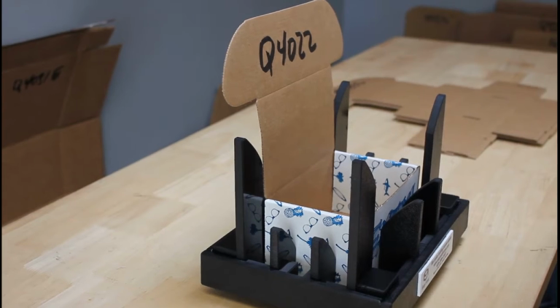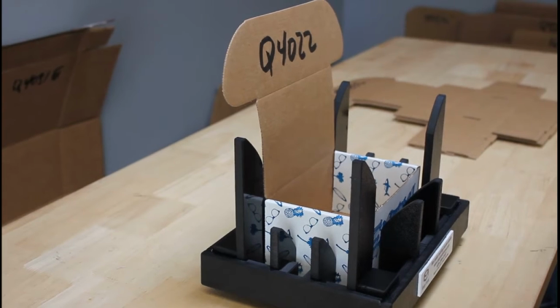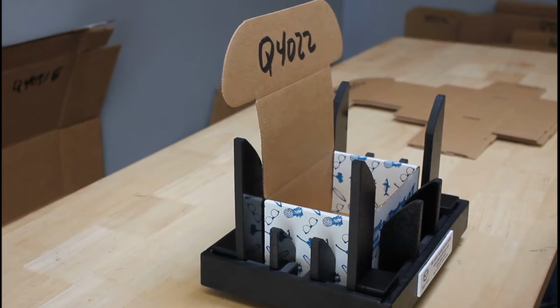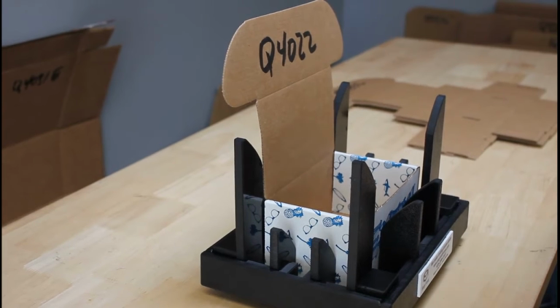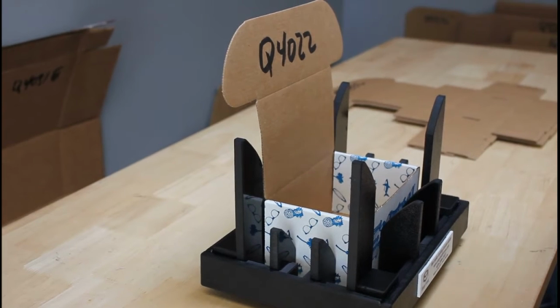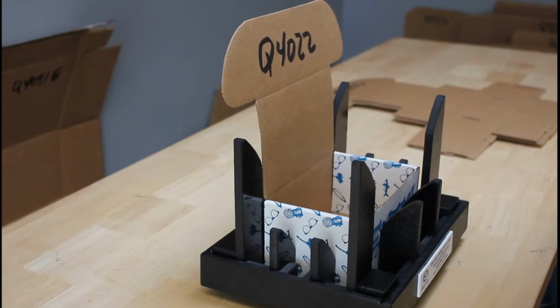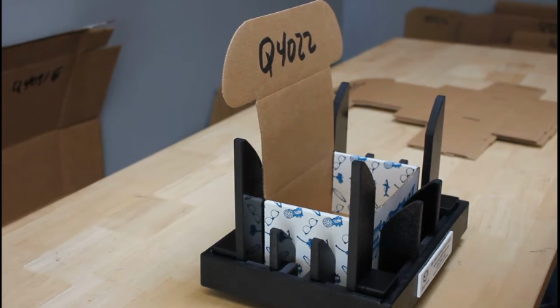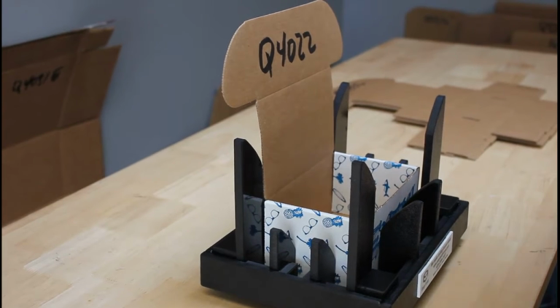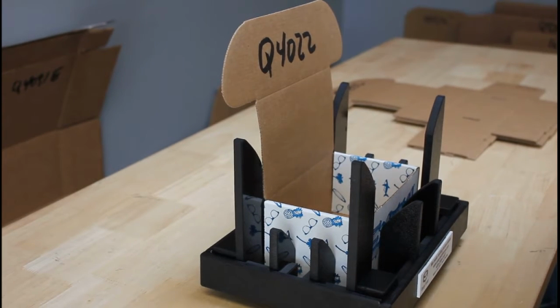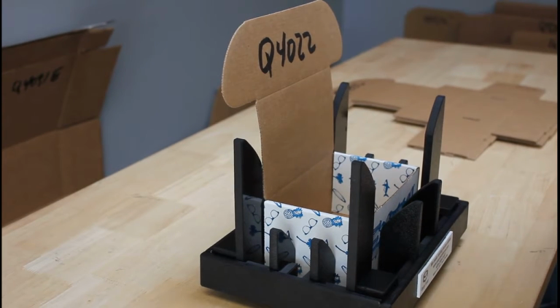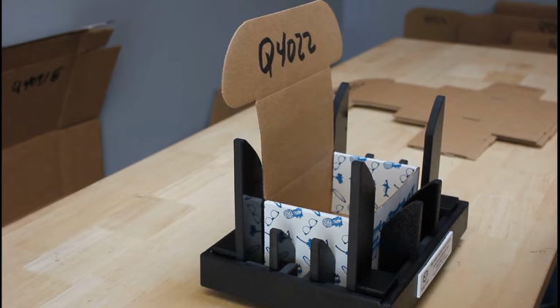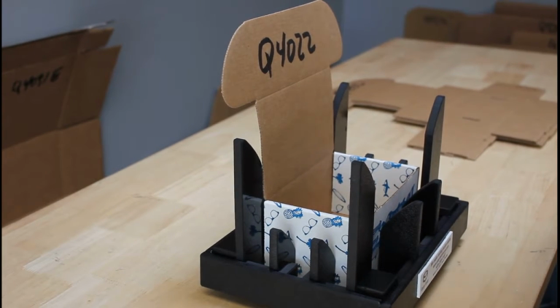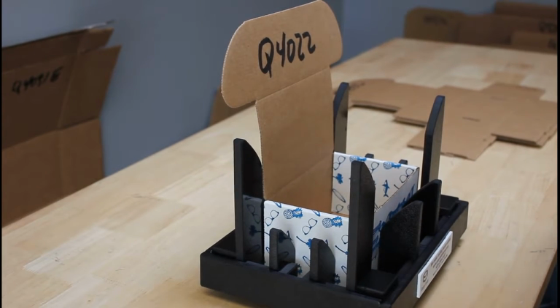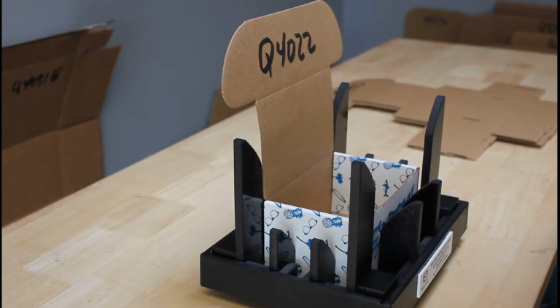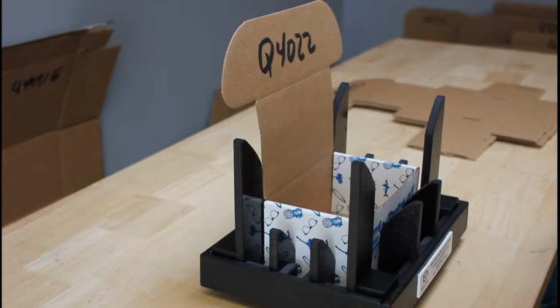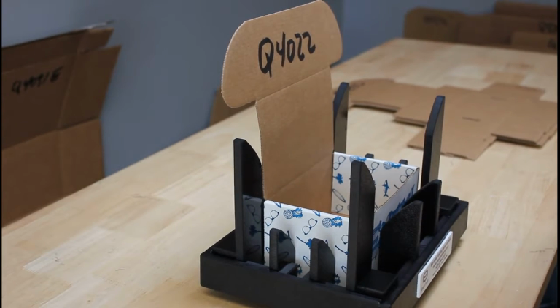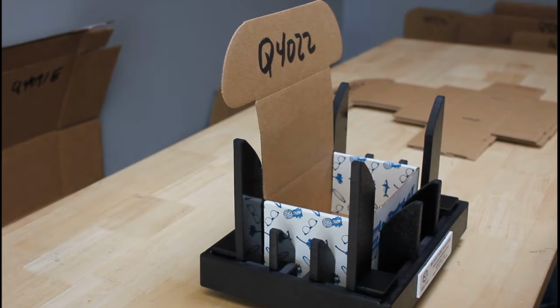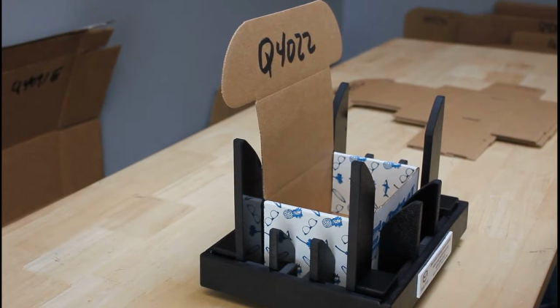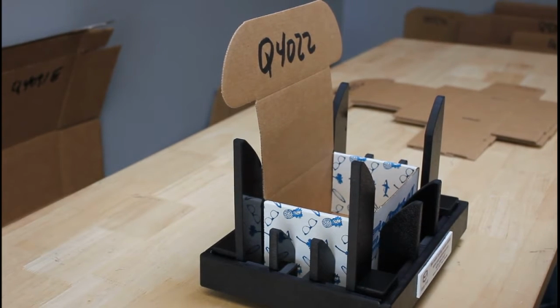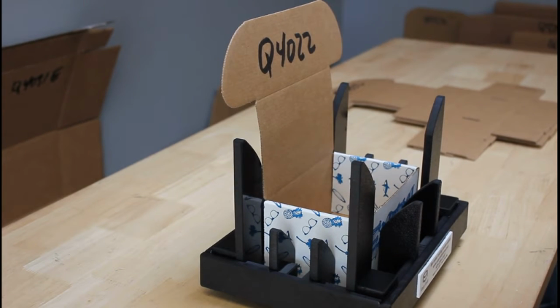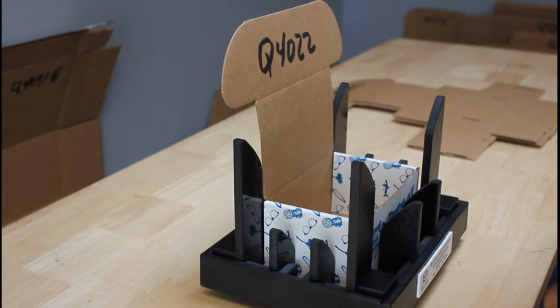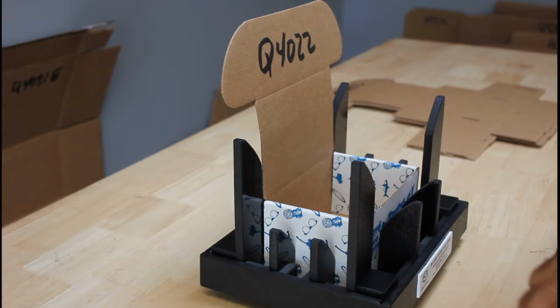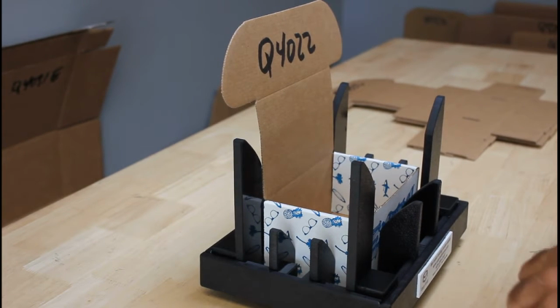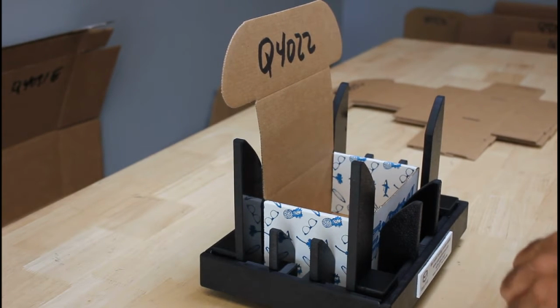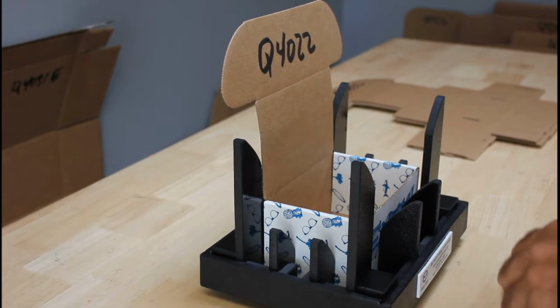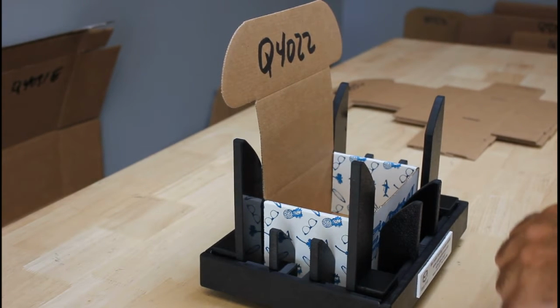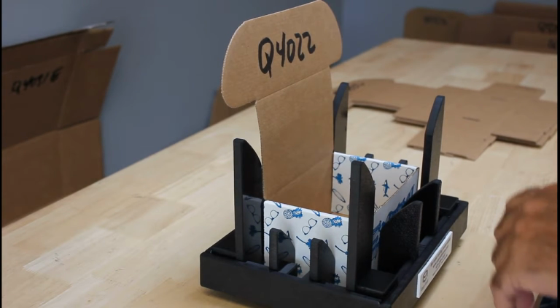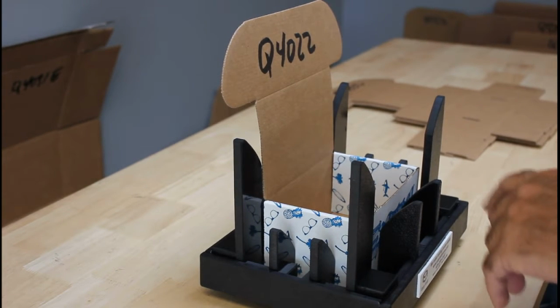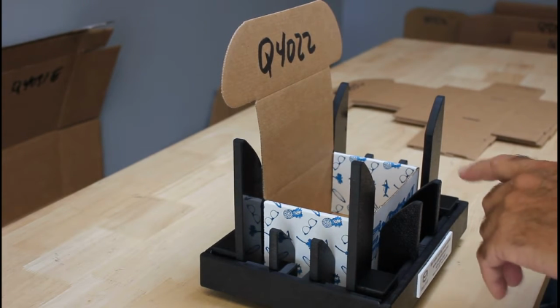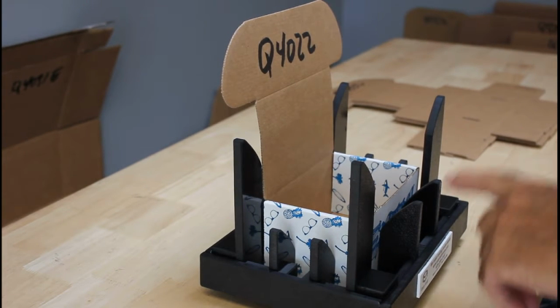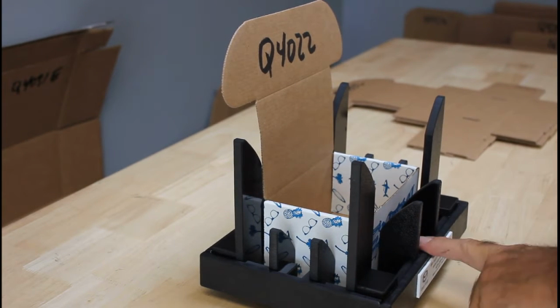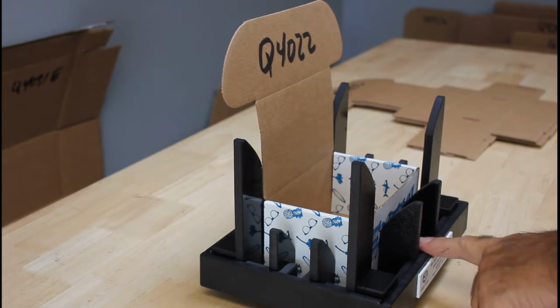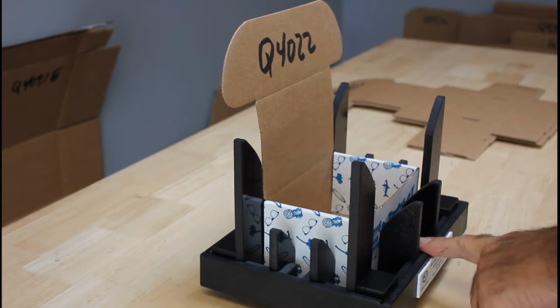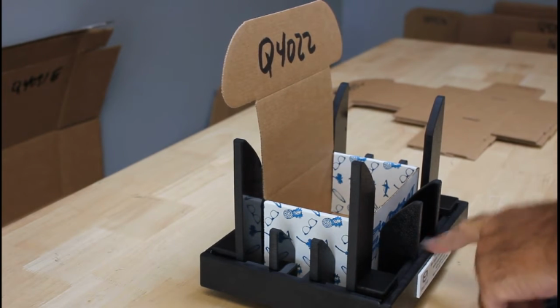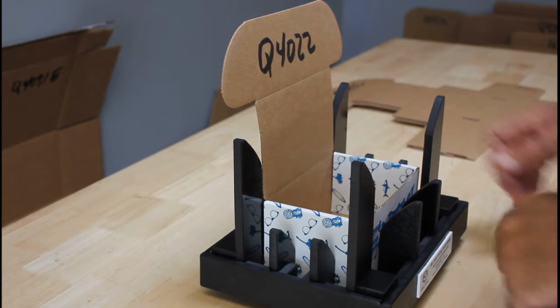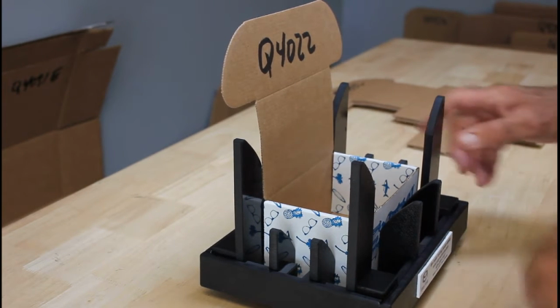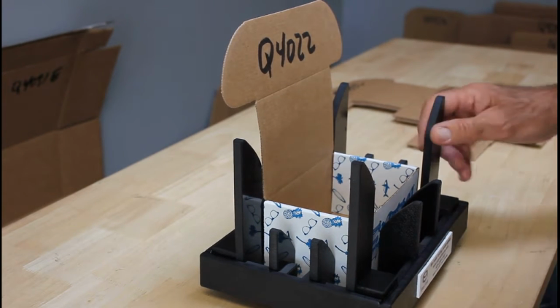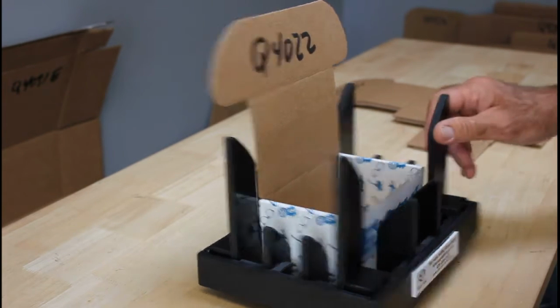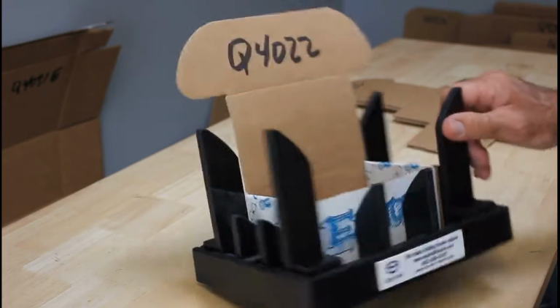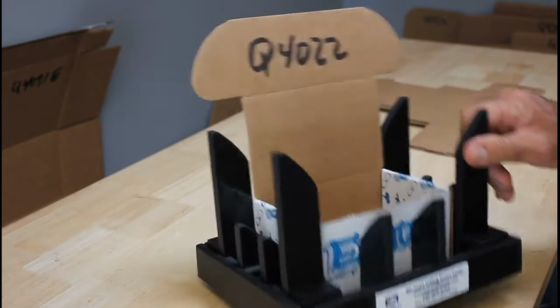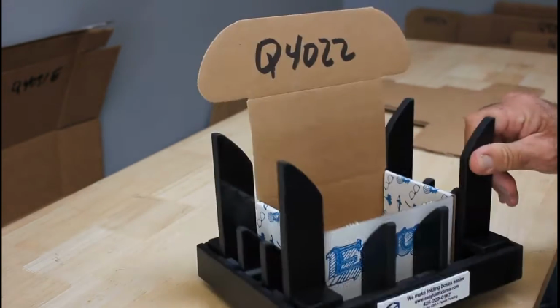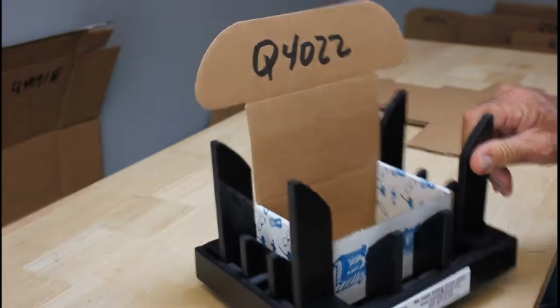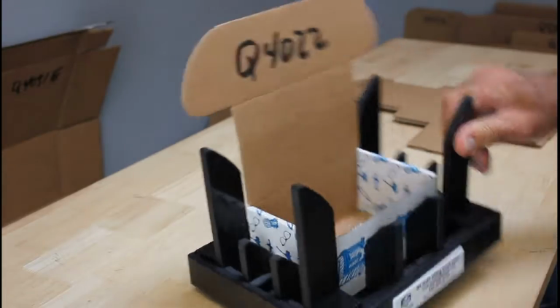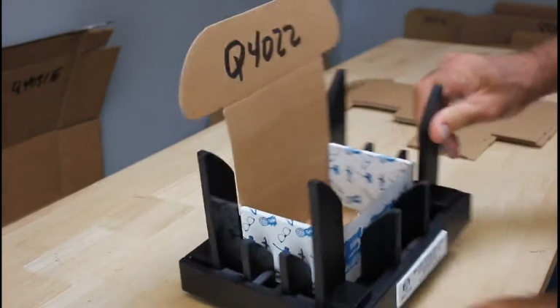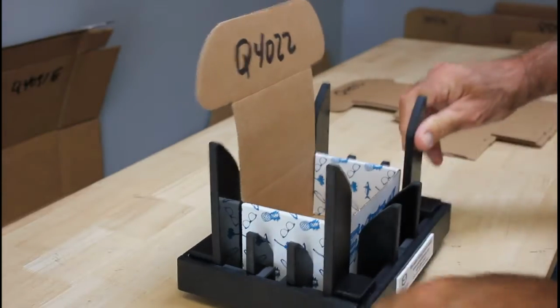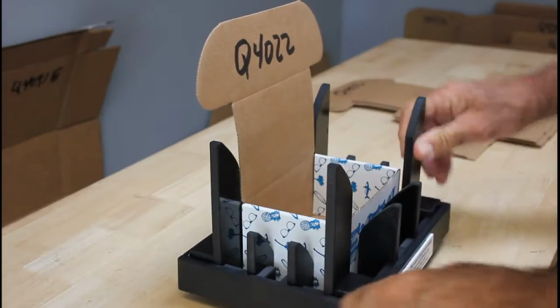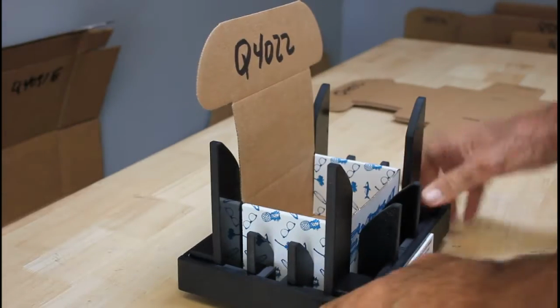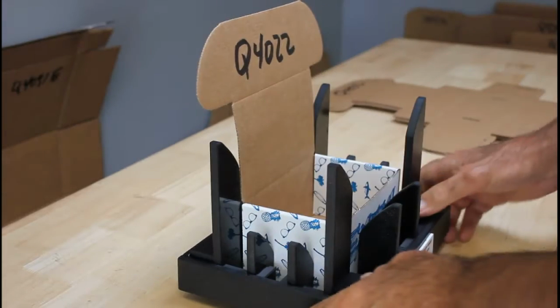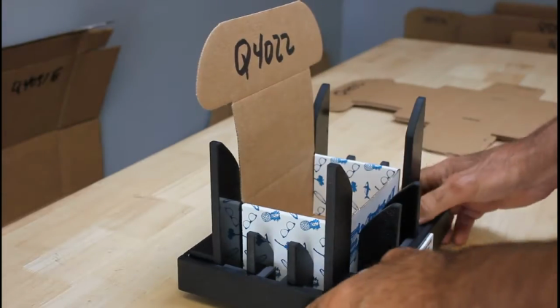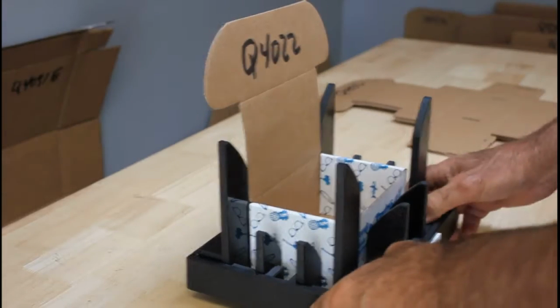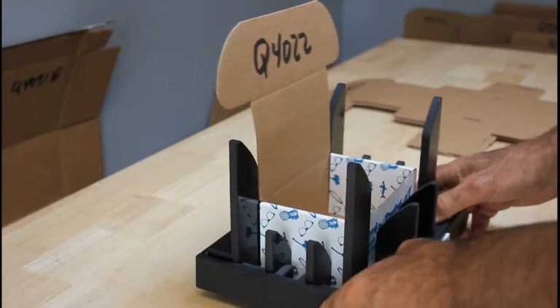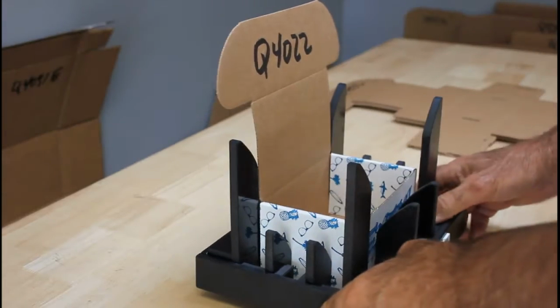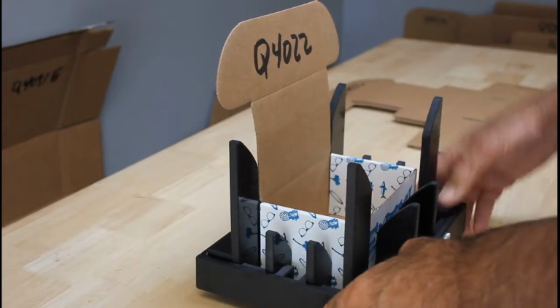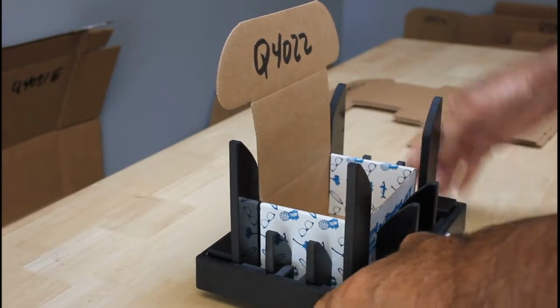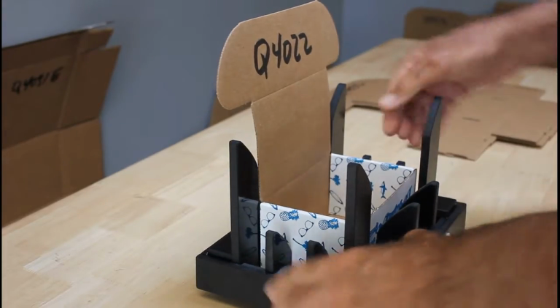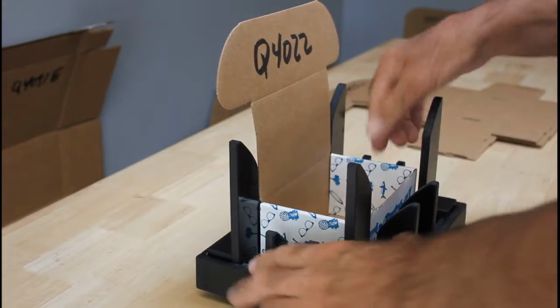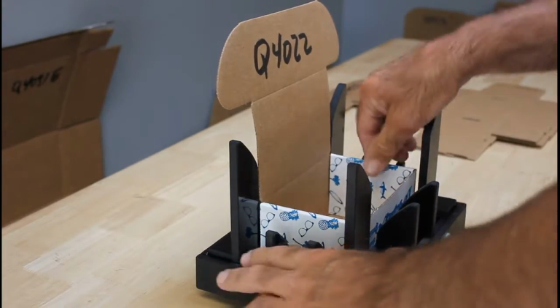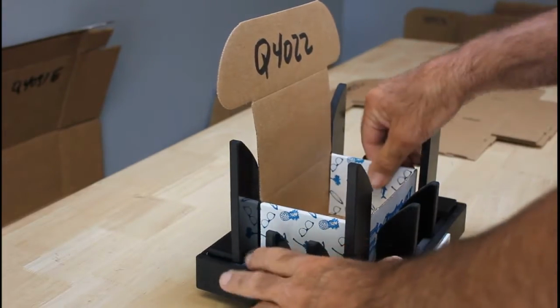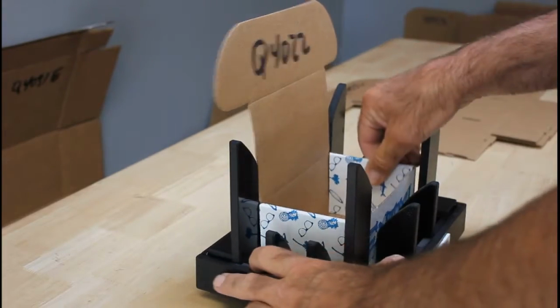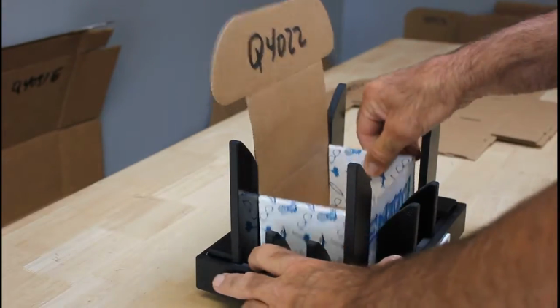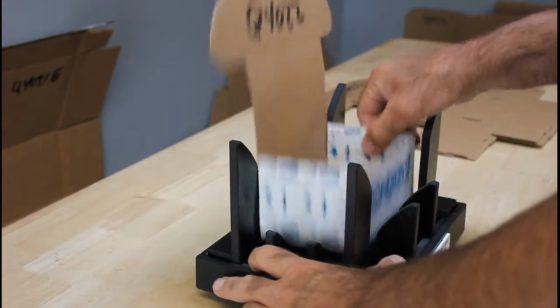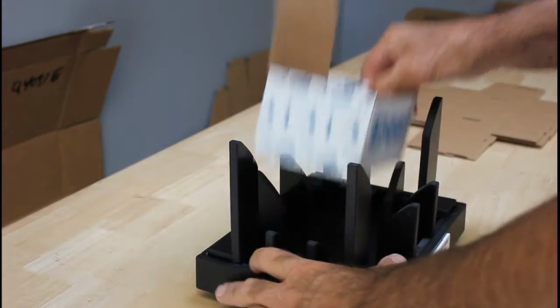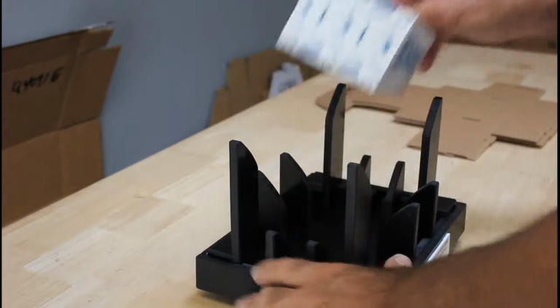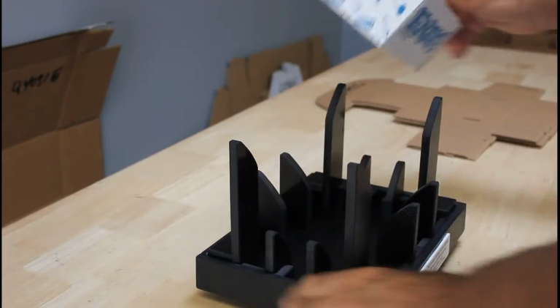Well, greetings. It's demonstration time. Let's go ahead and get started. We've got labels that always indicate the front of our fixture, so let's put that label directly in front of us.